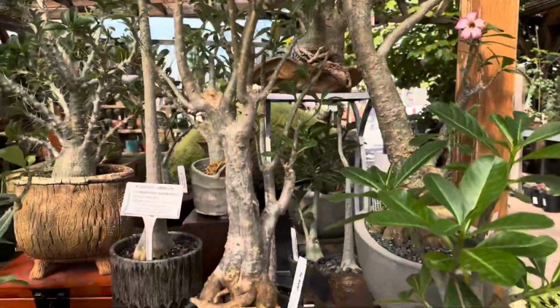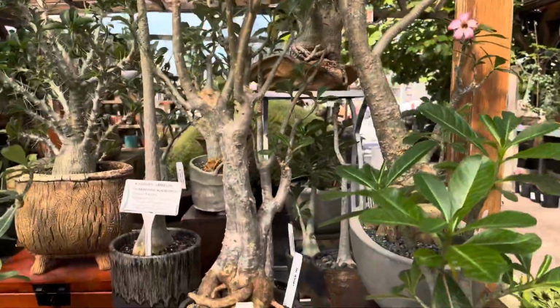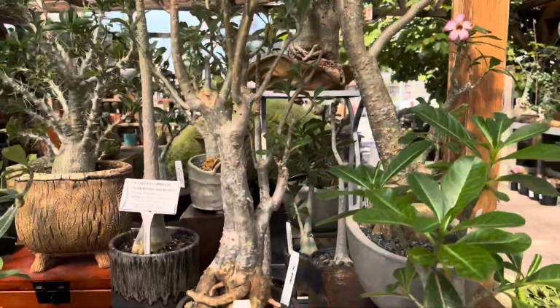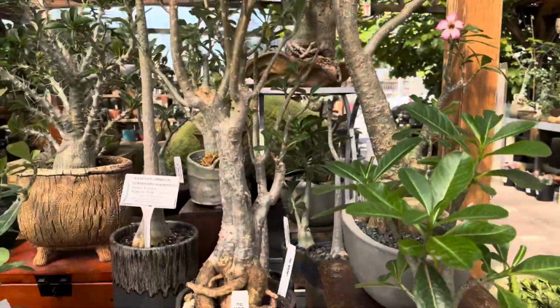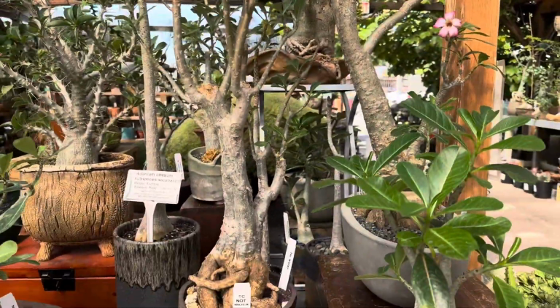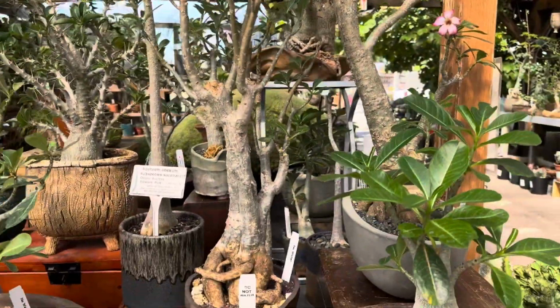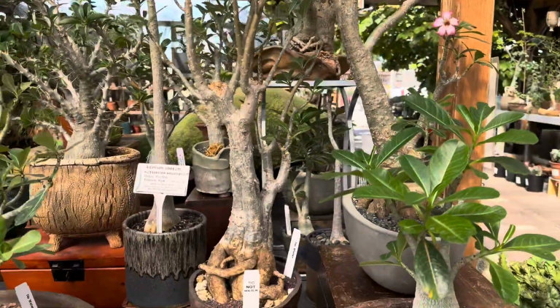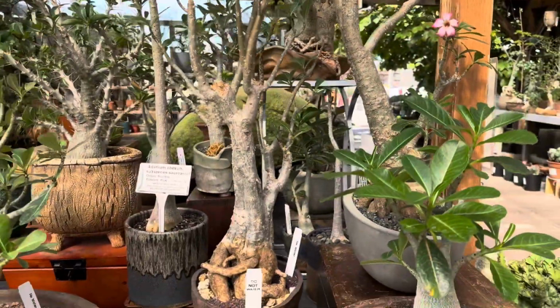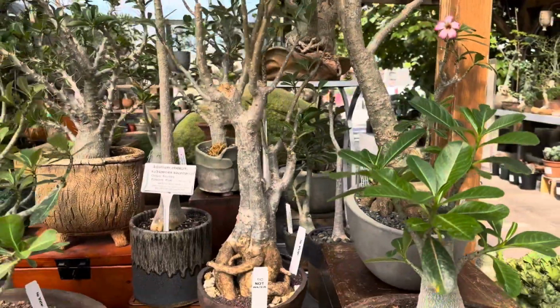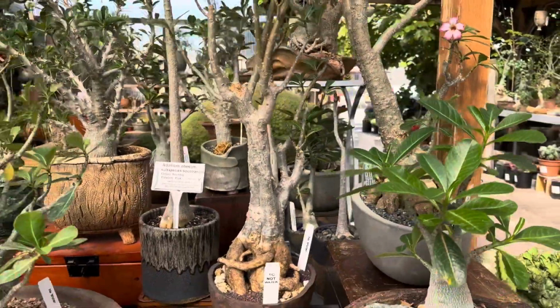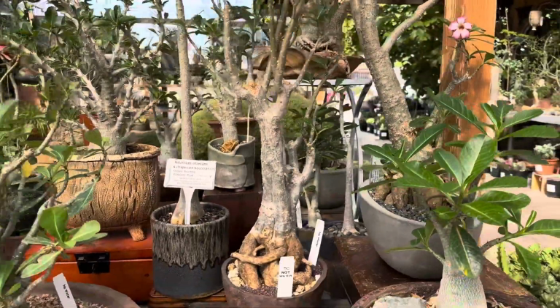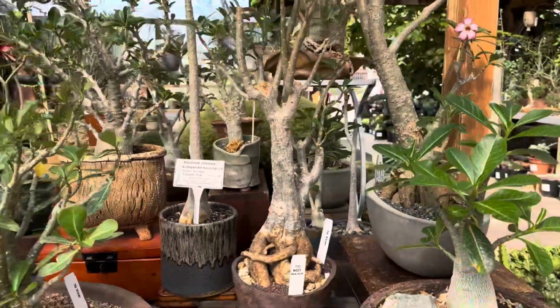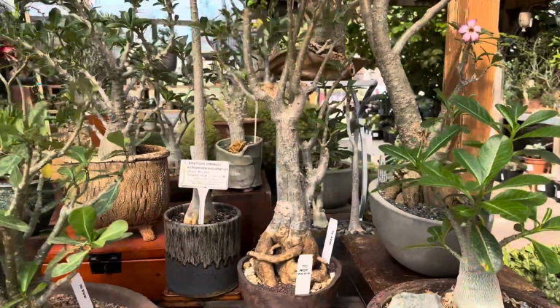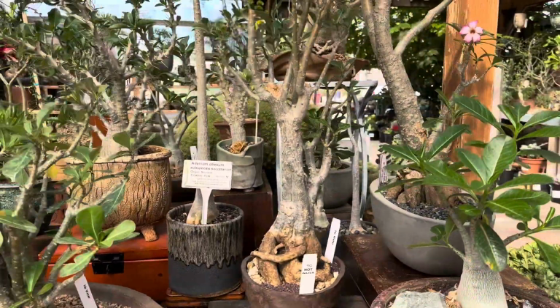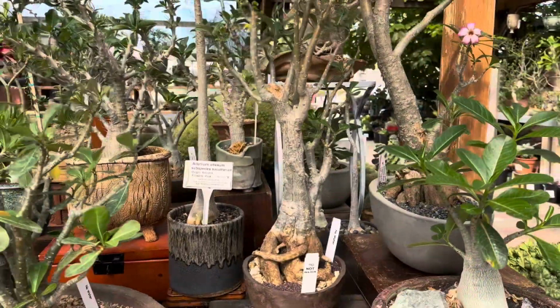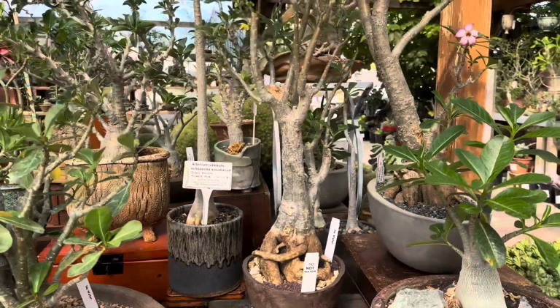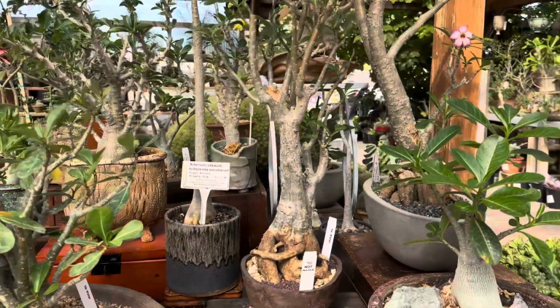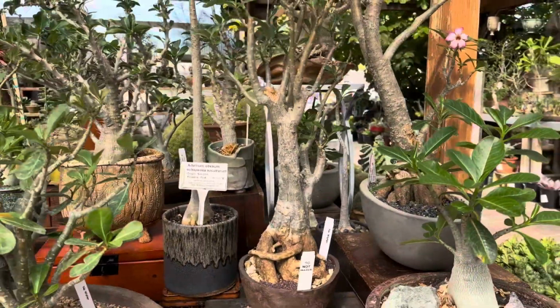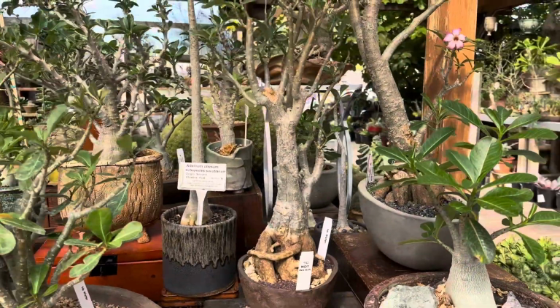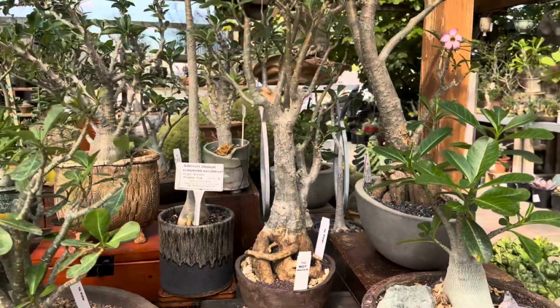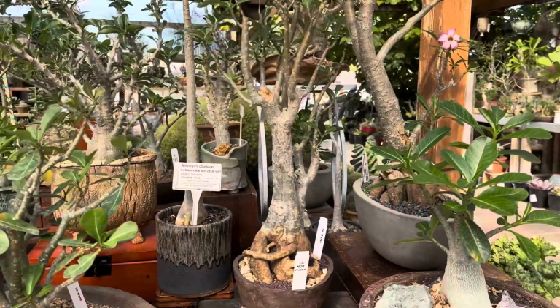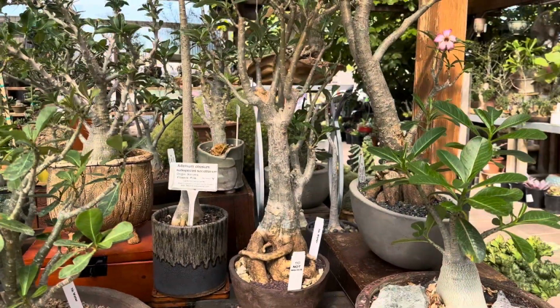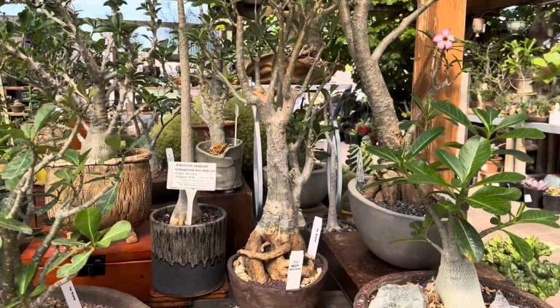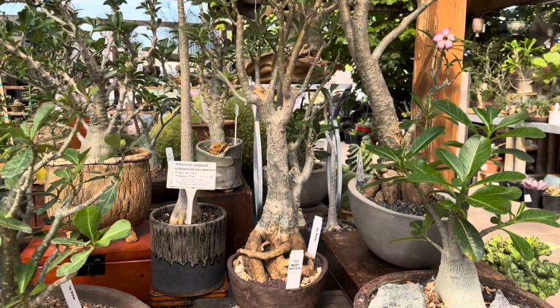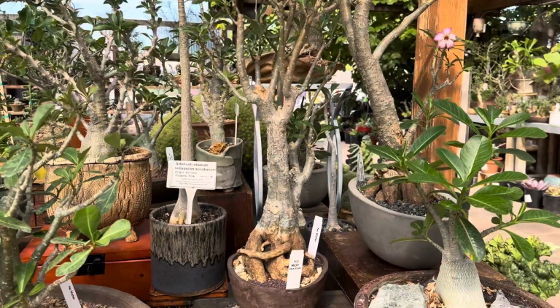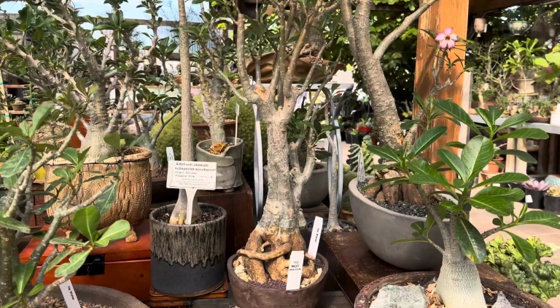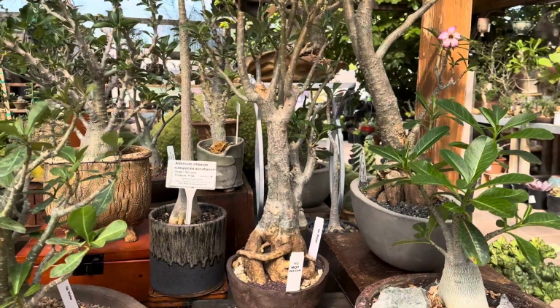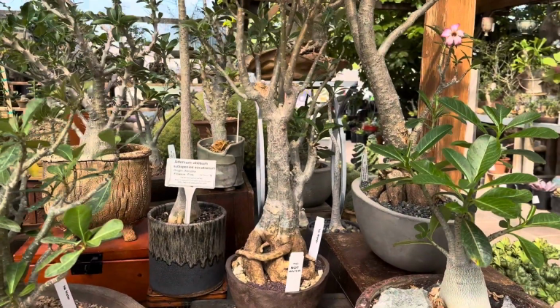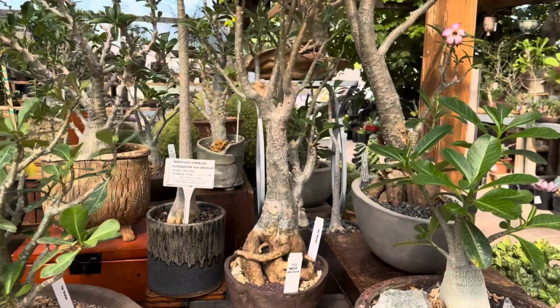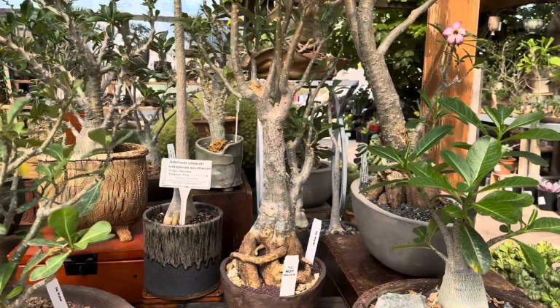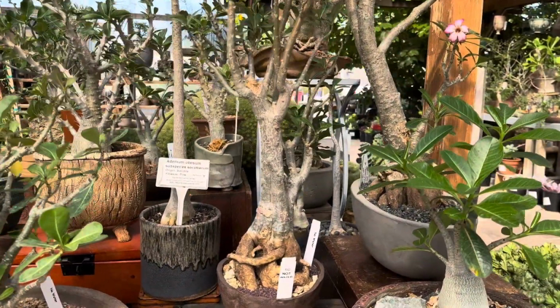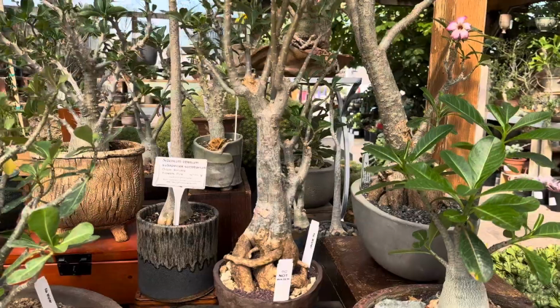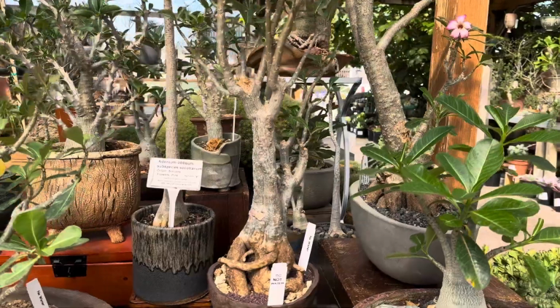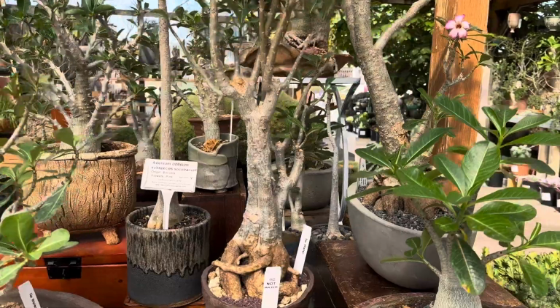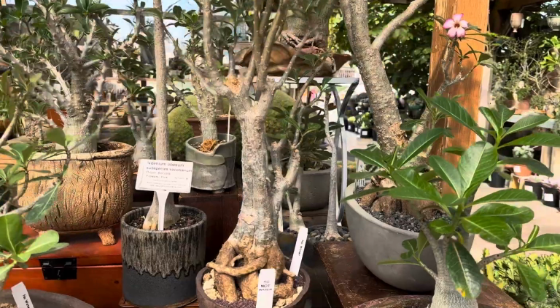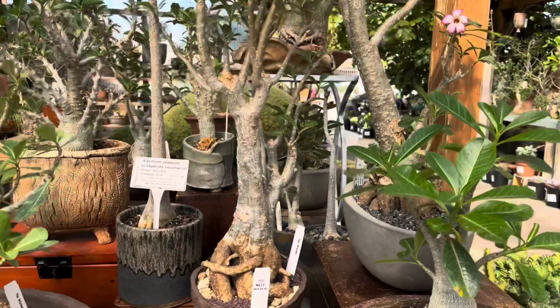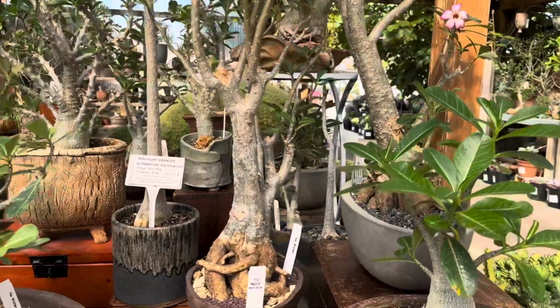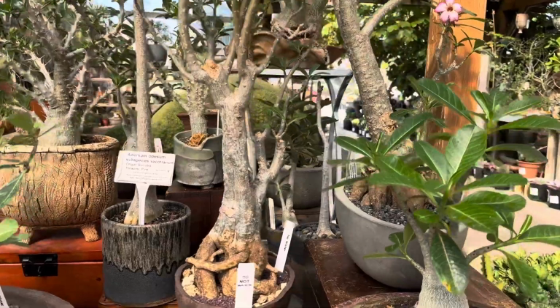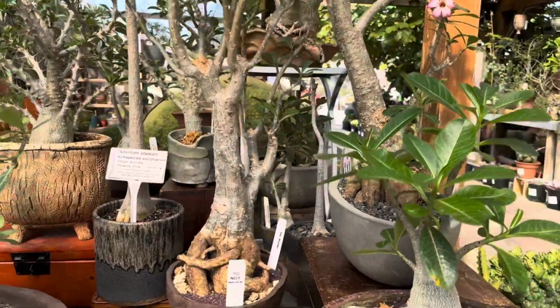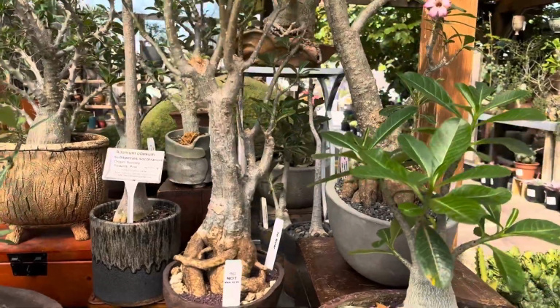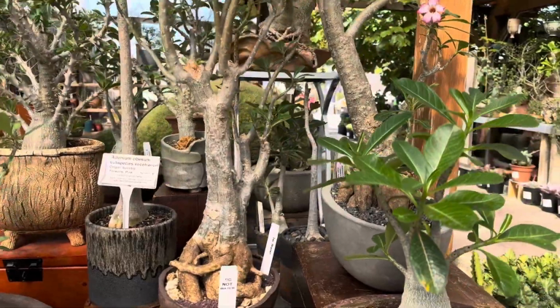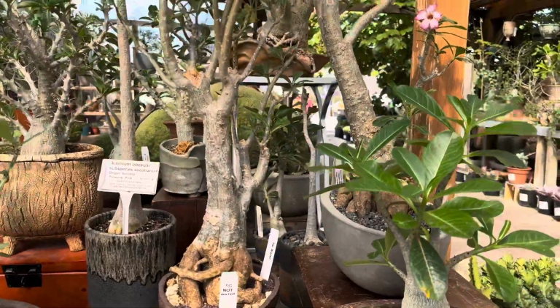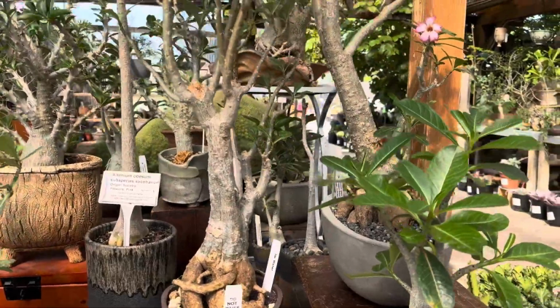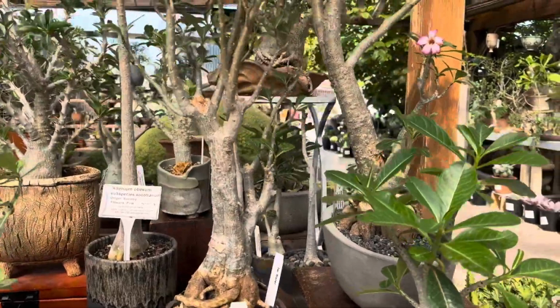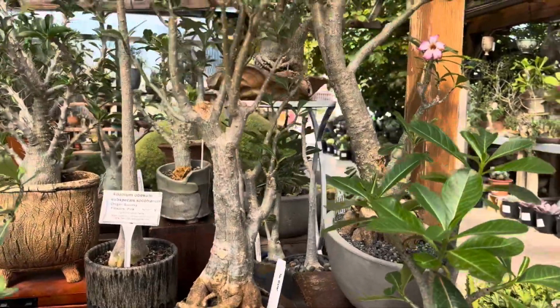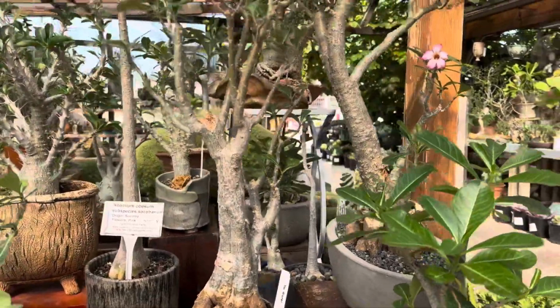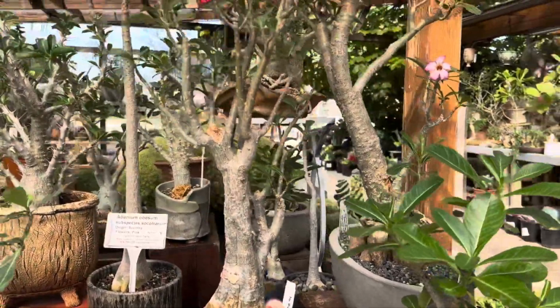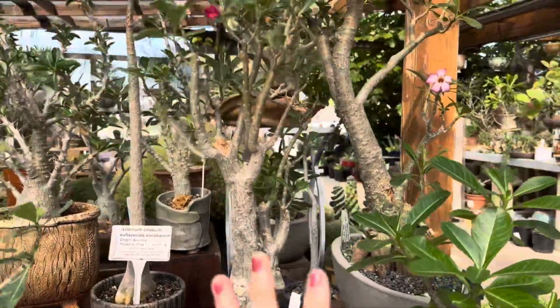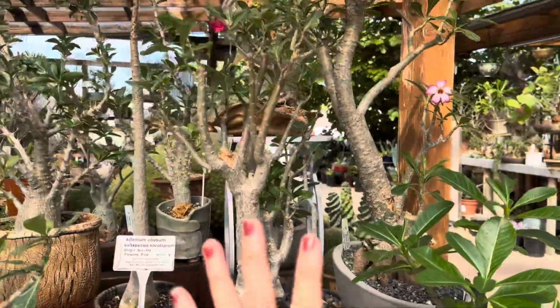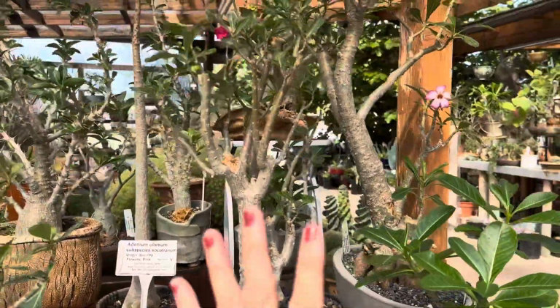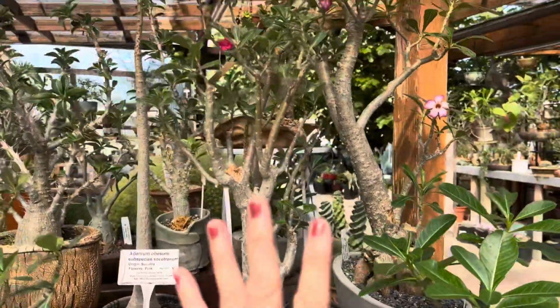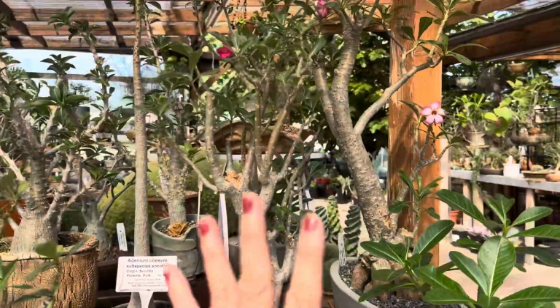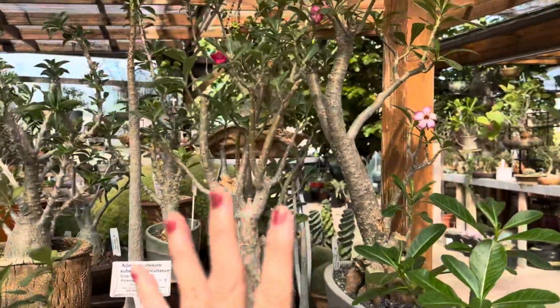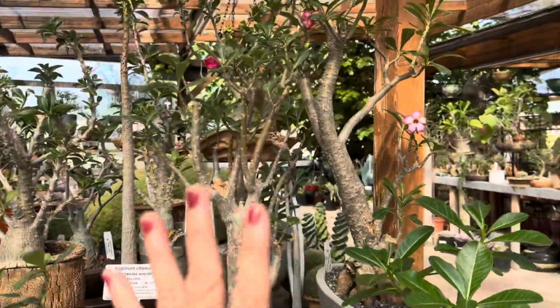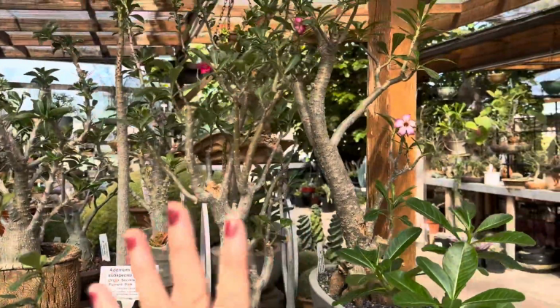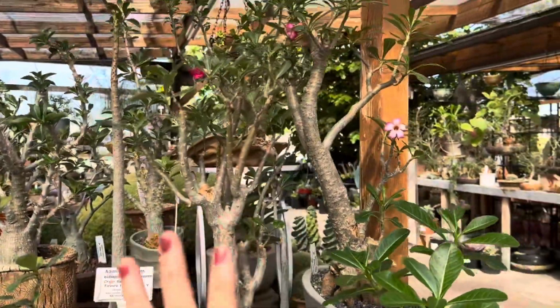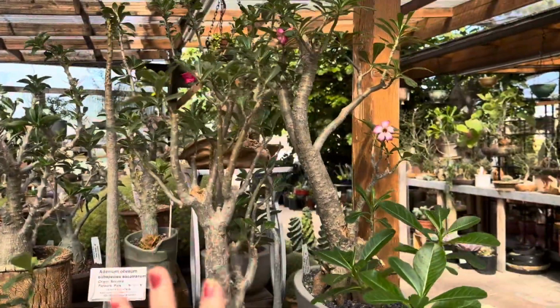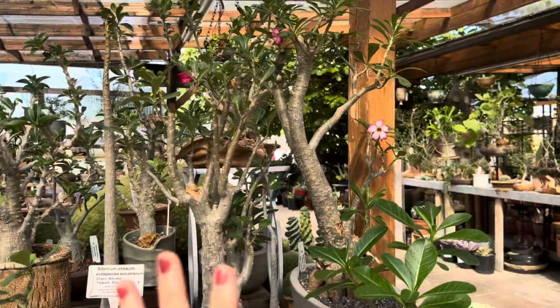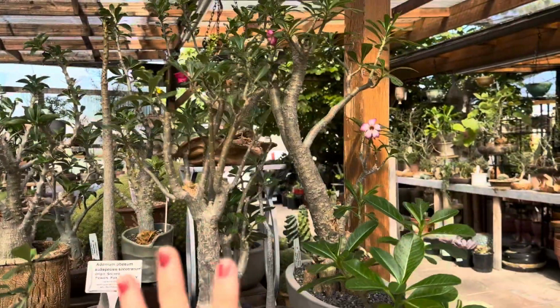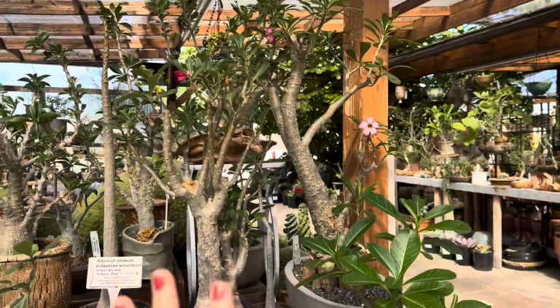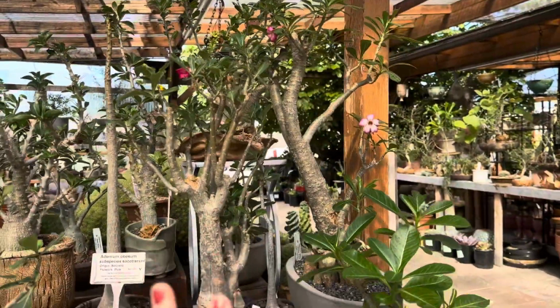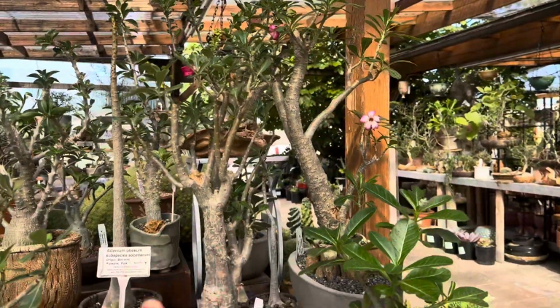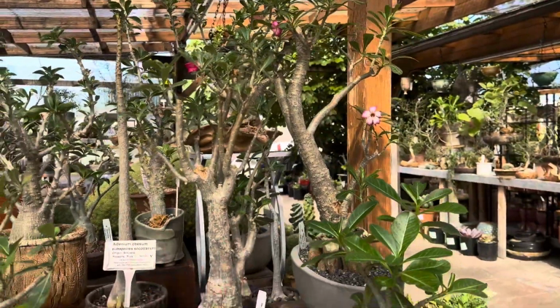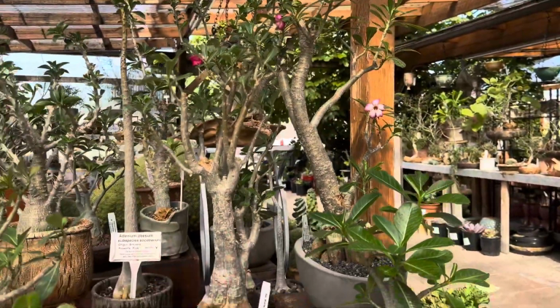They can get up to 6 feet tall or more in nature, but if you keep them in a container they can get about 2 to 3 feet tall.